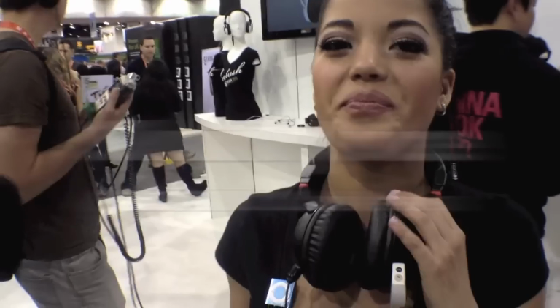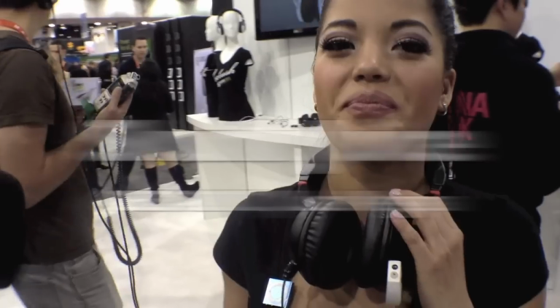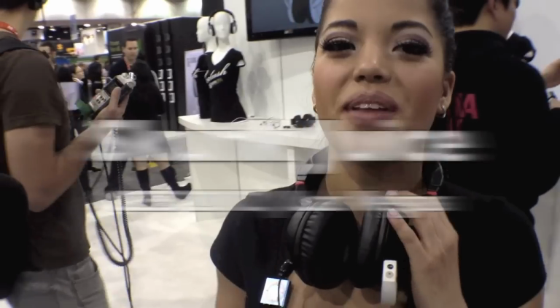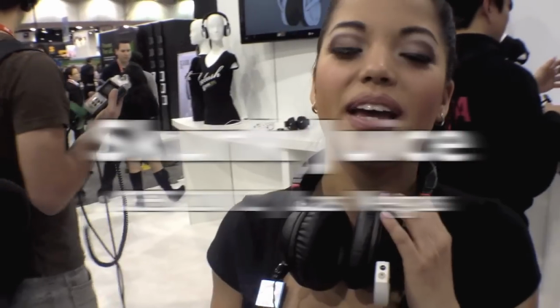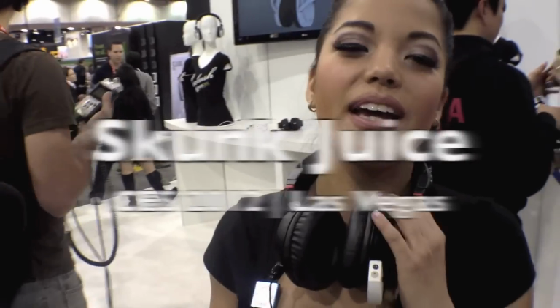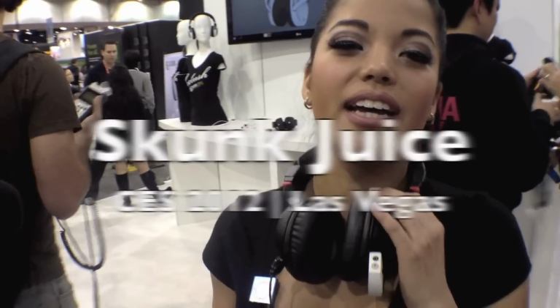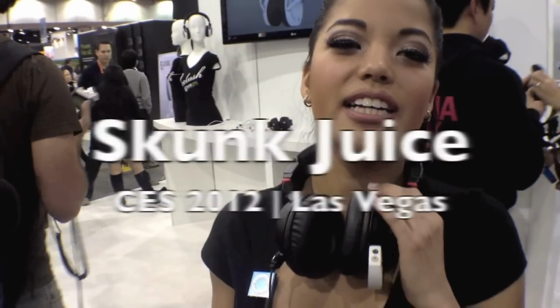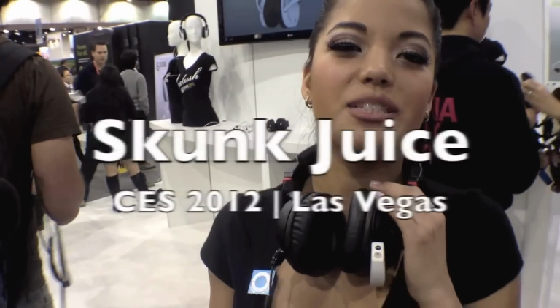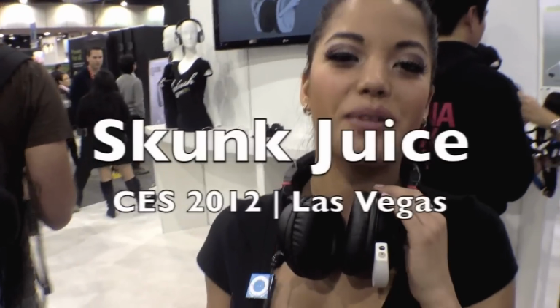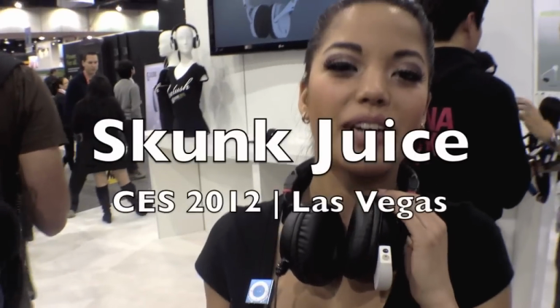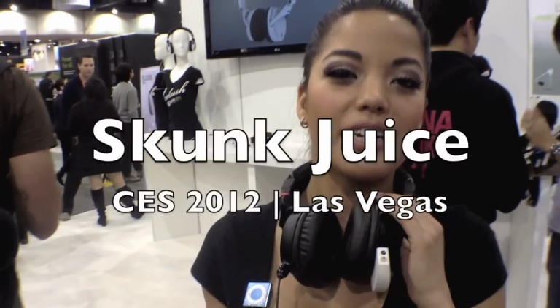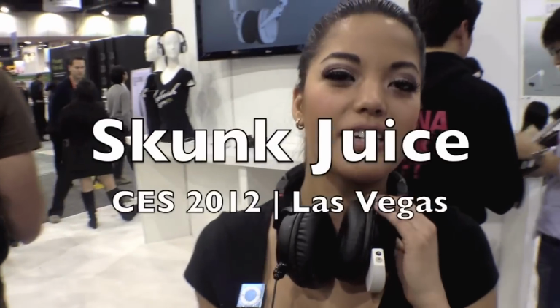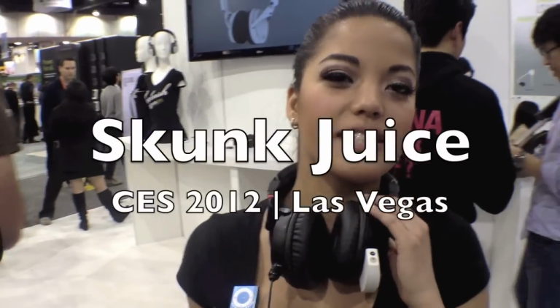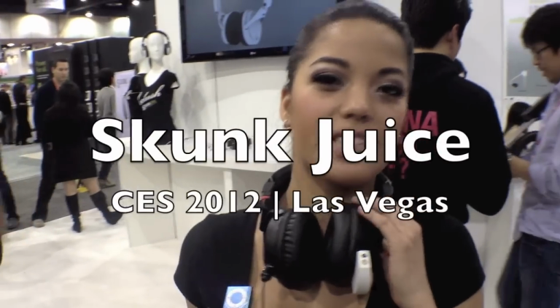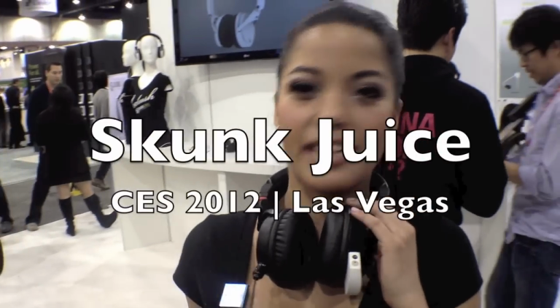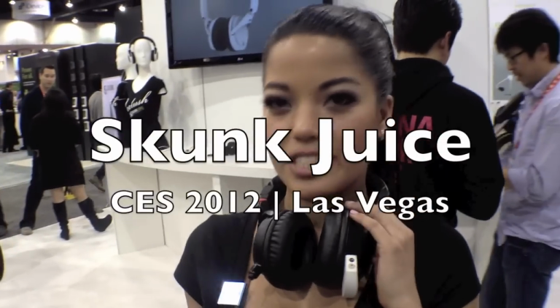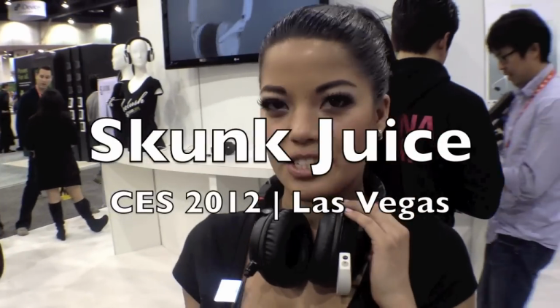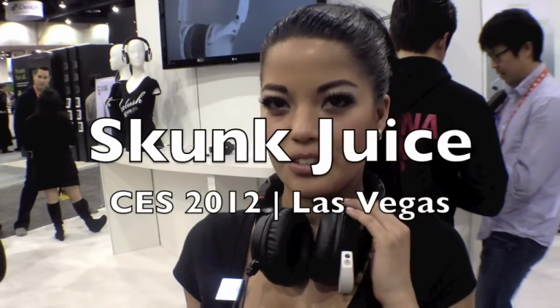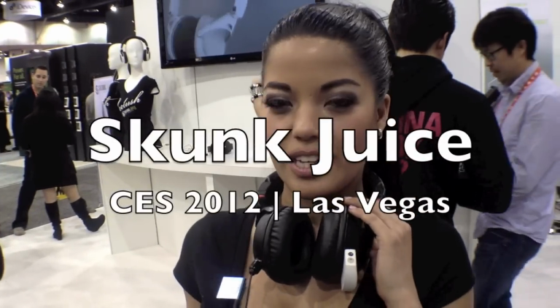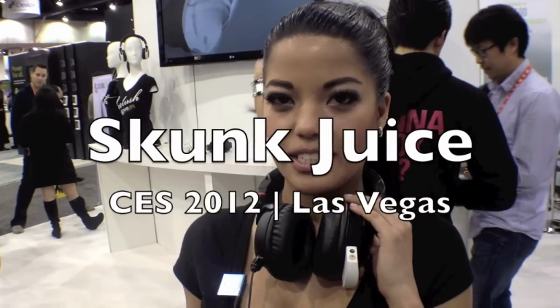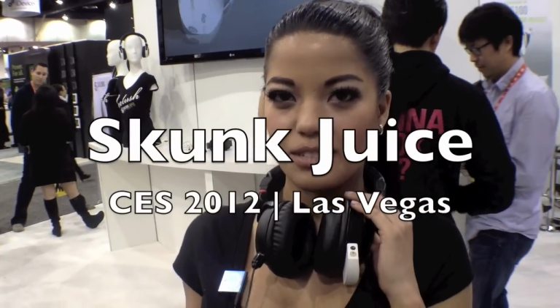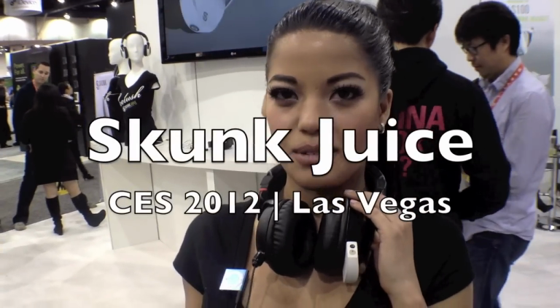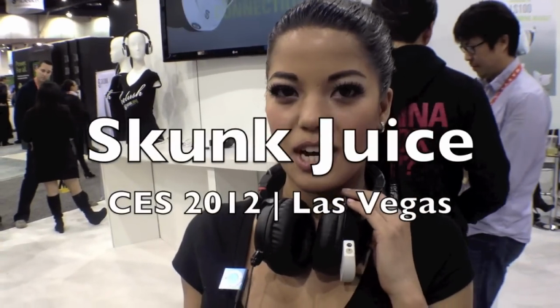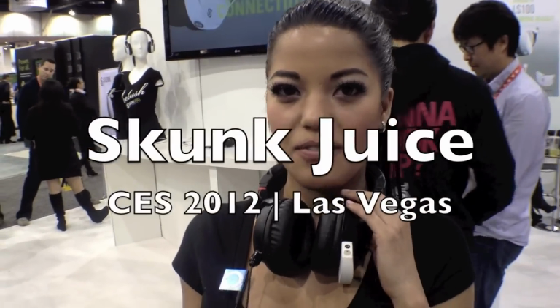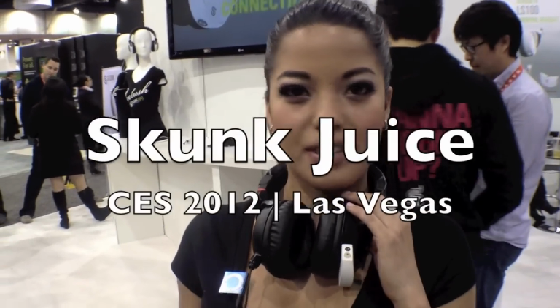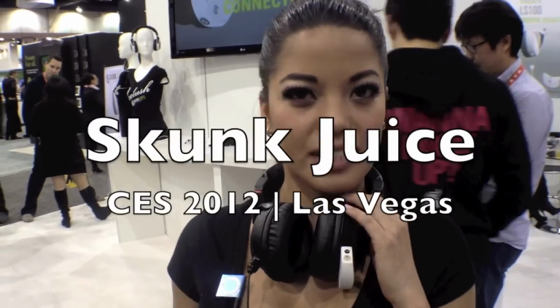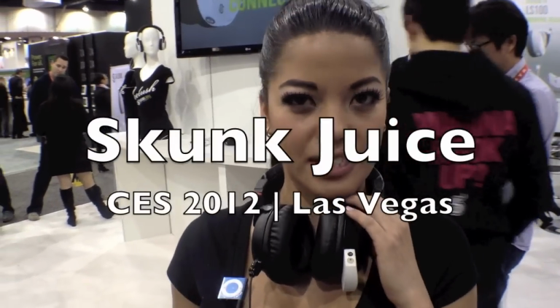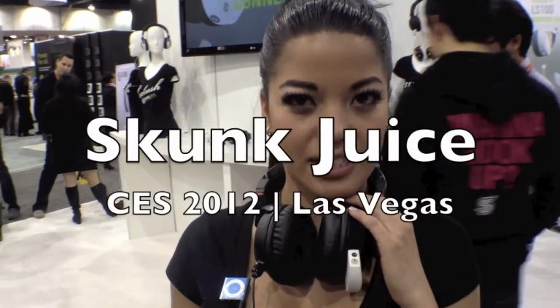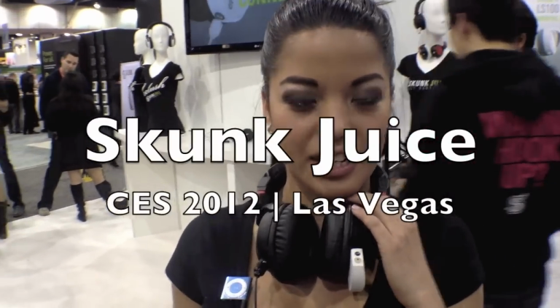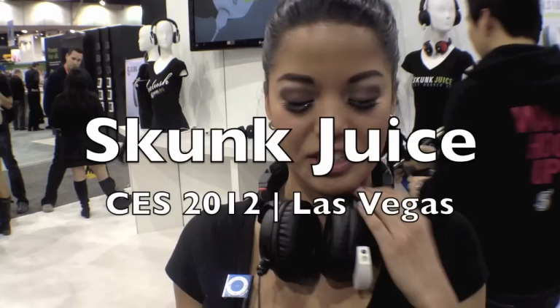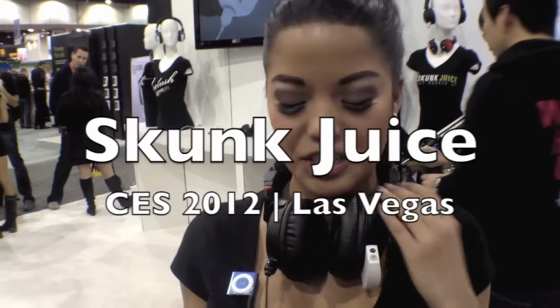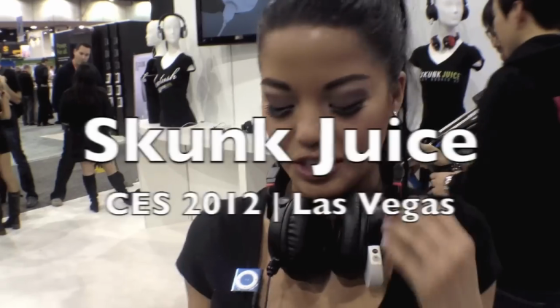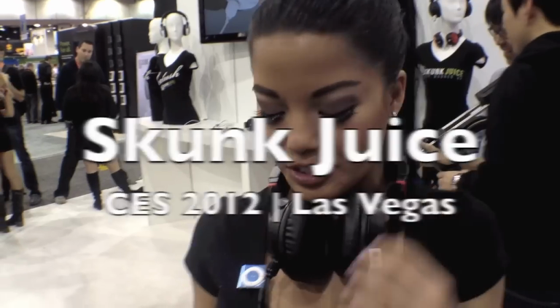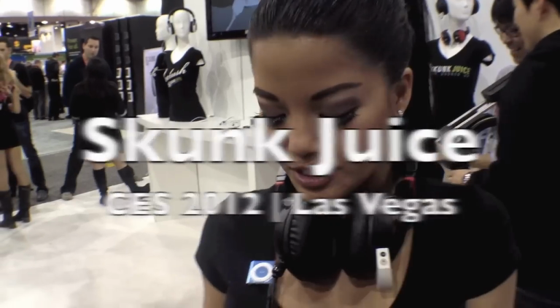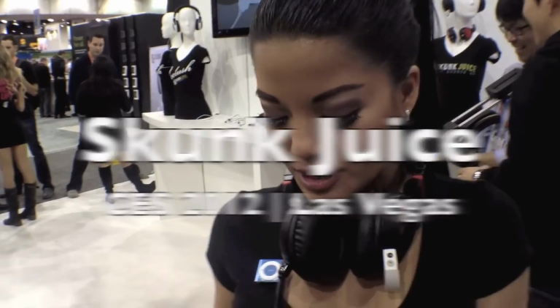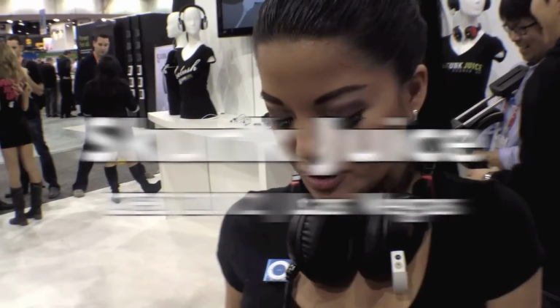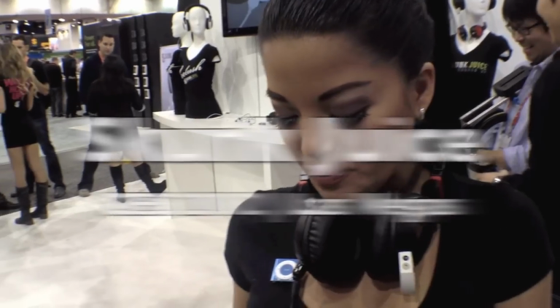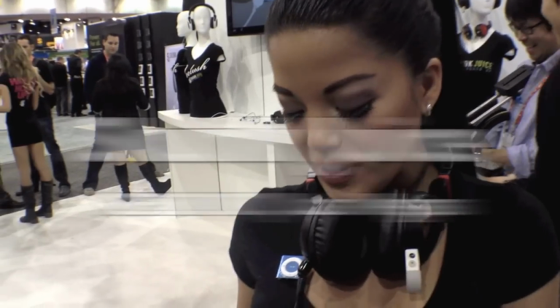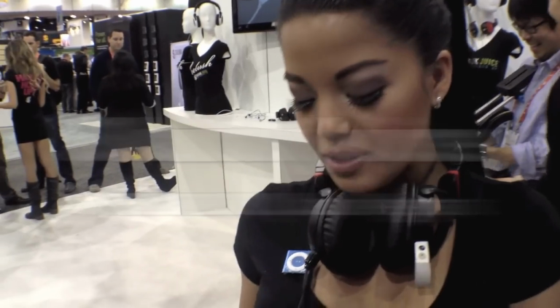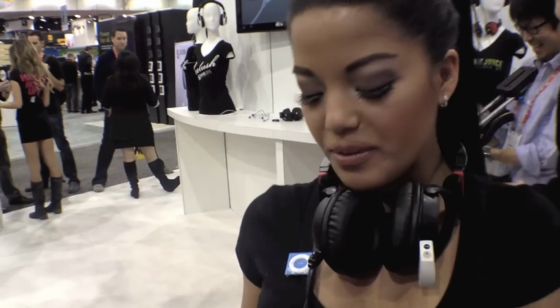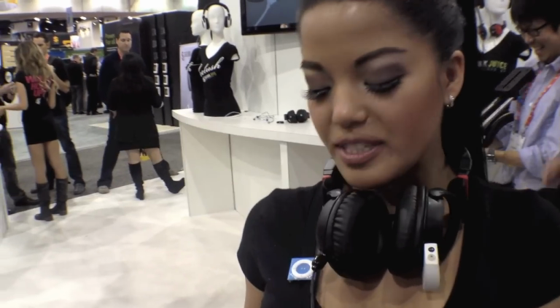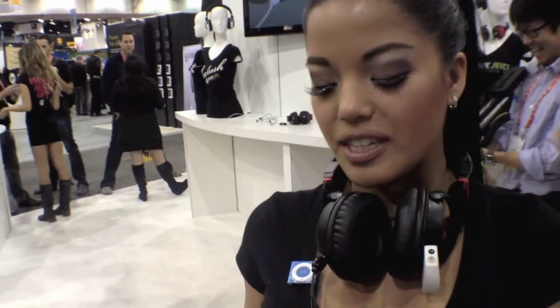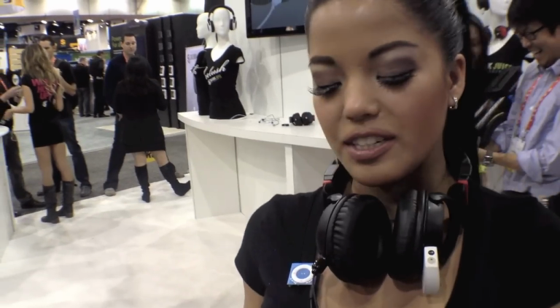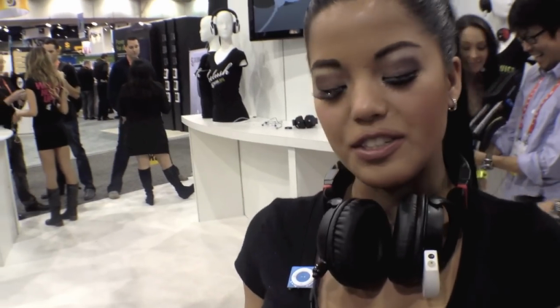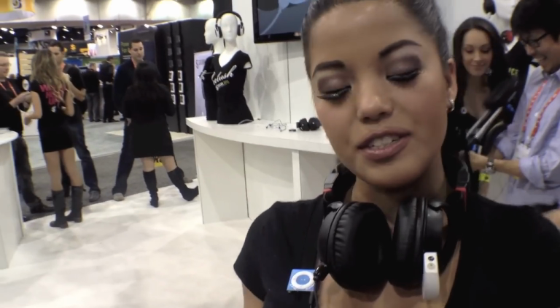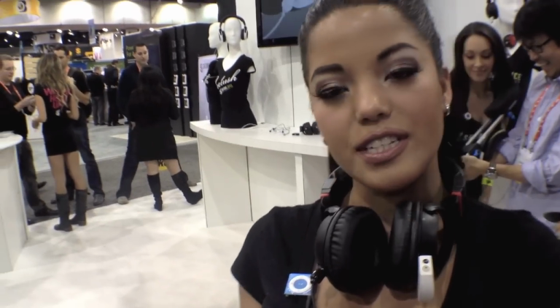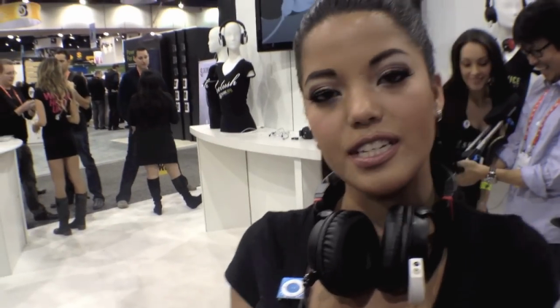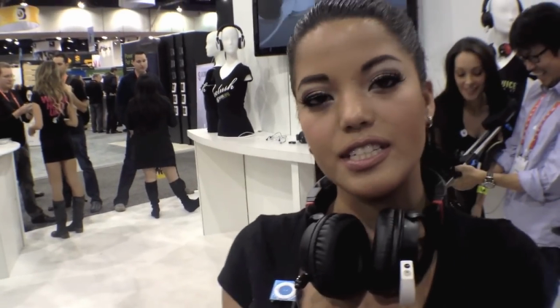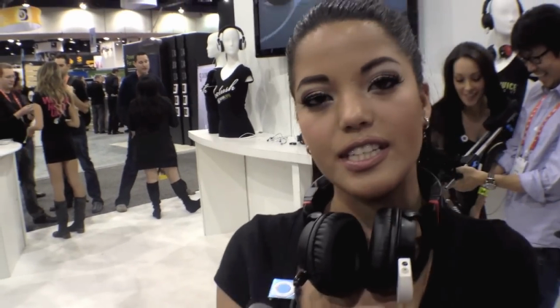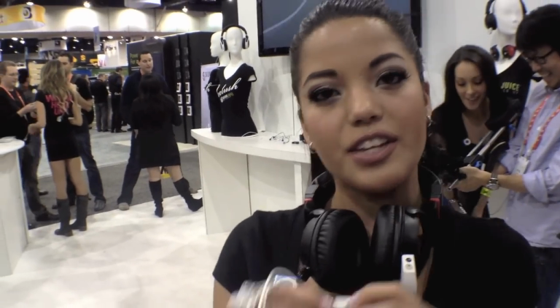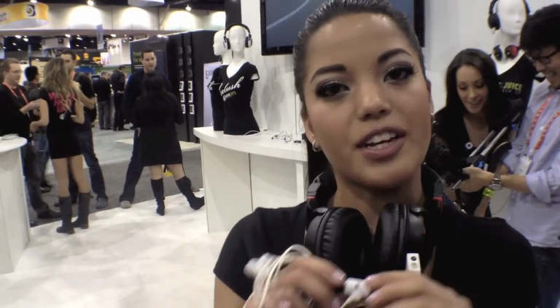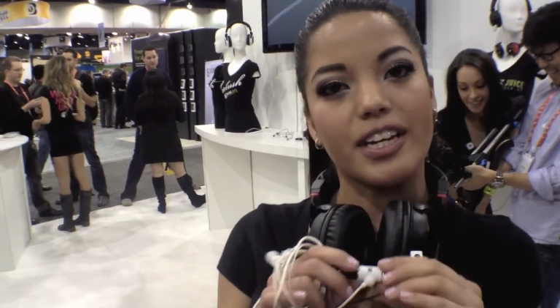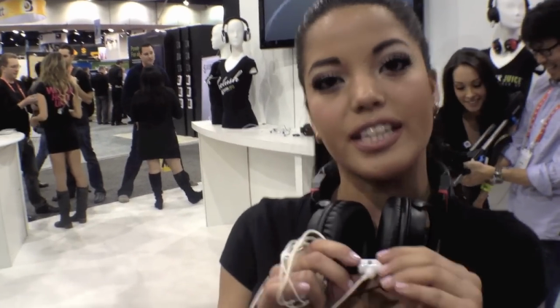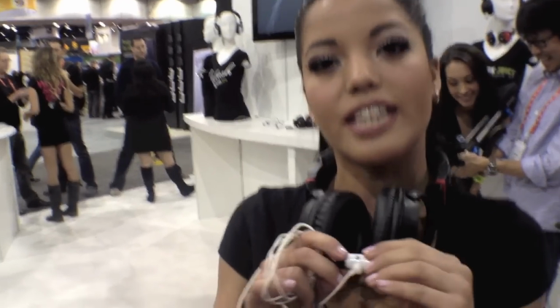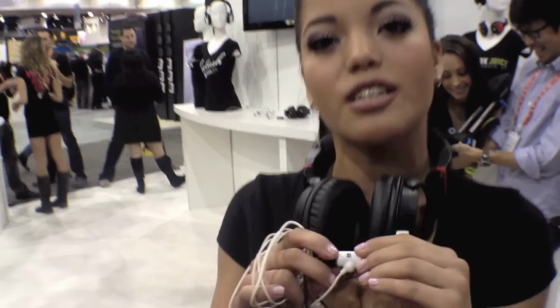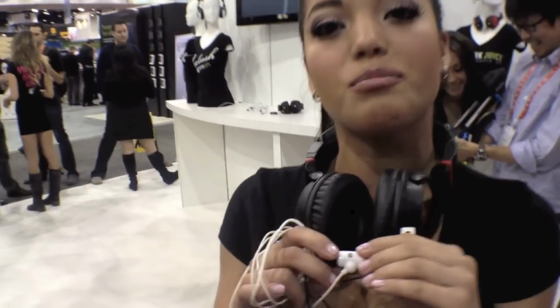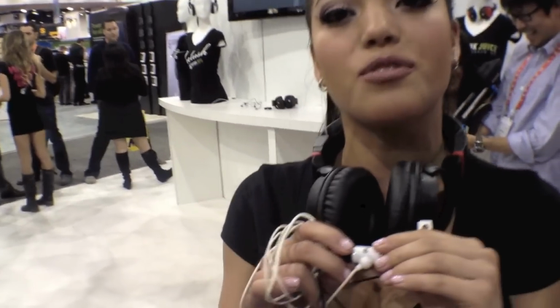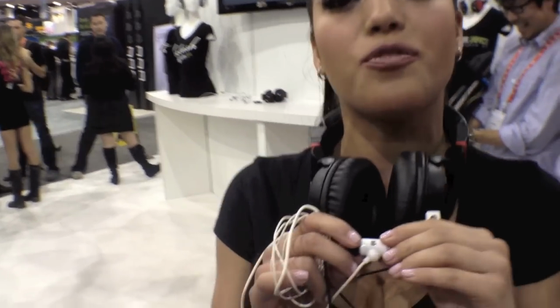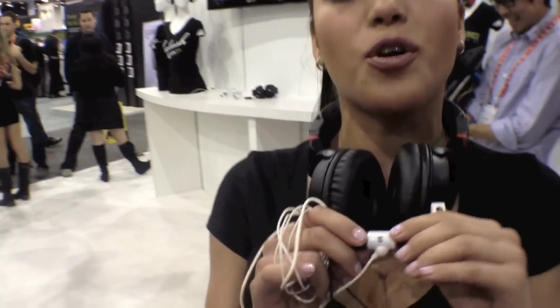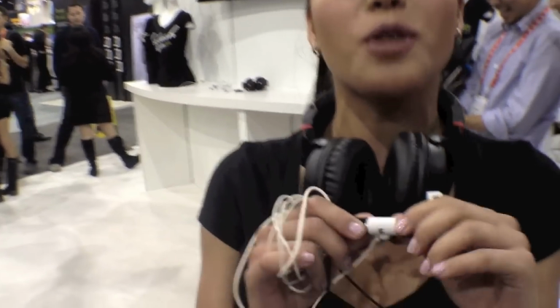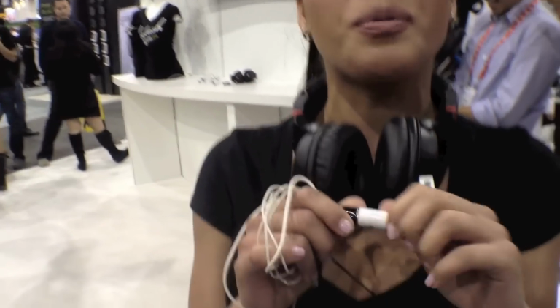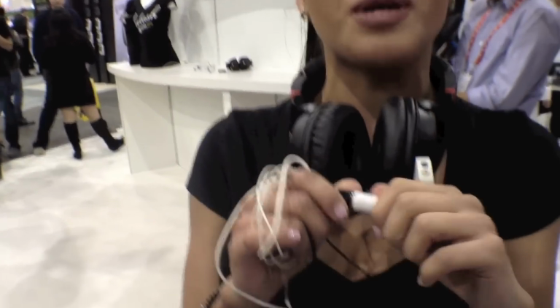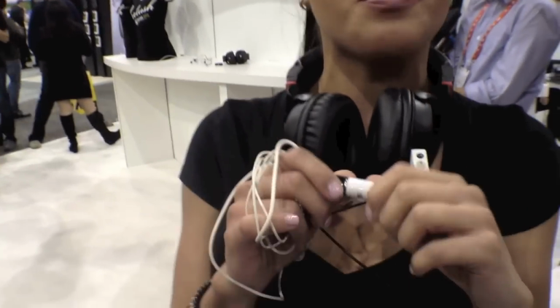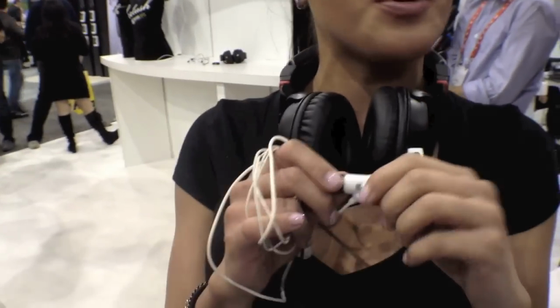Hey guys, we are here at CES 2012 and this is Skunk Juice. What Skunk Juice is, is that you can connect up to four people.